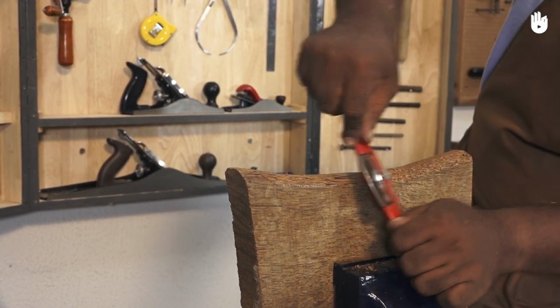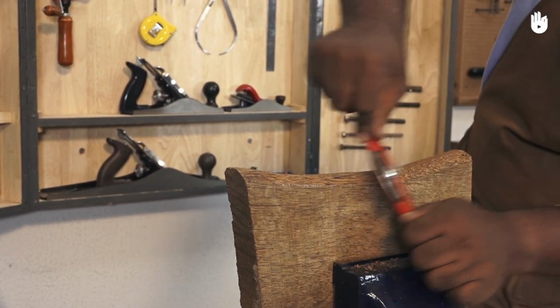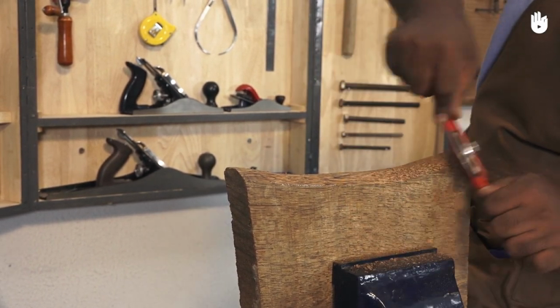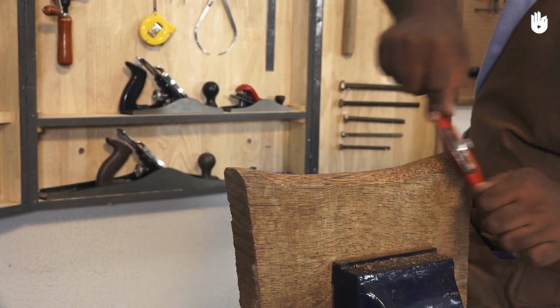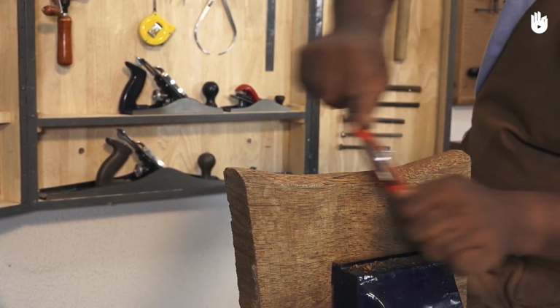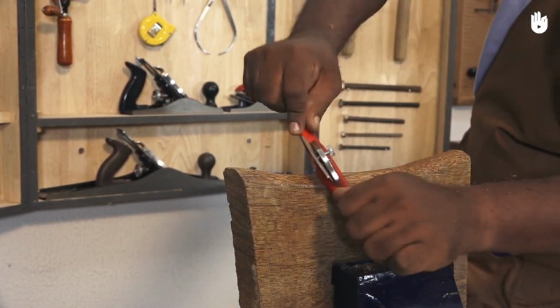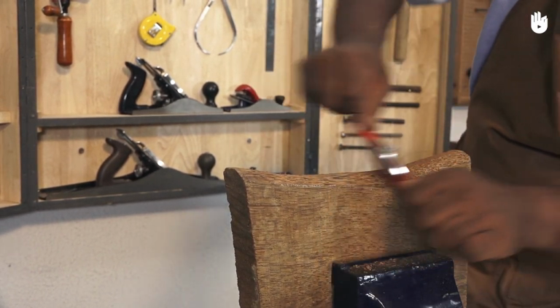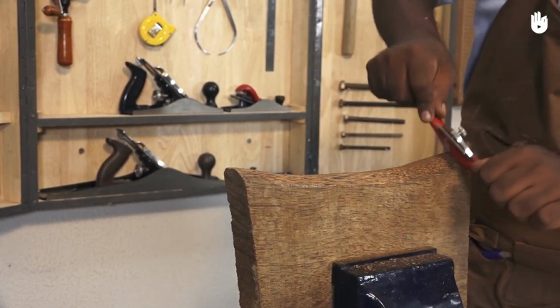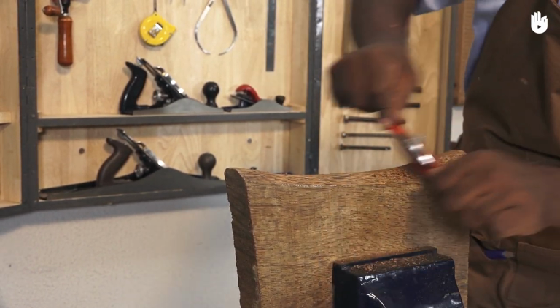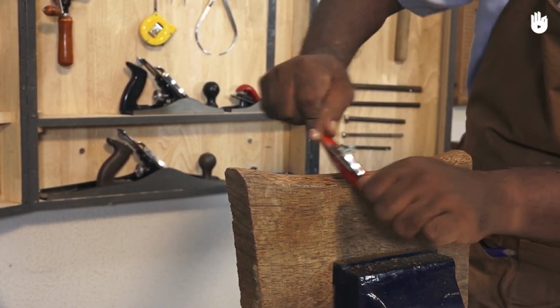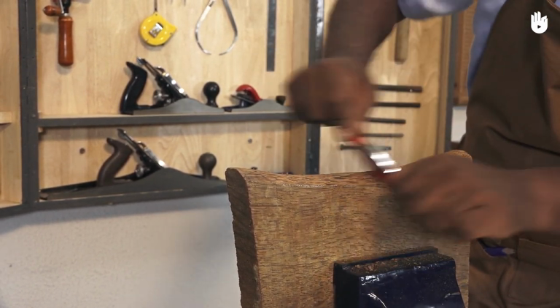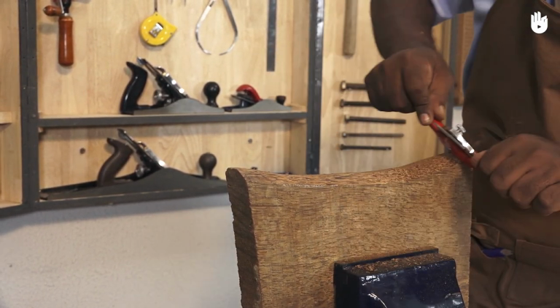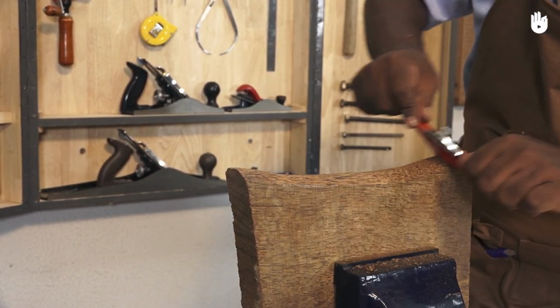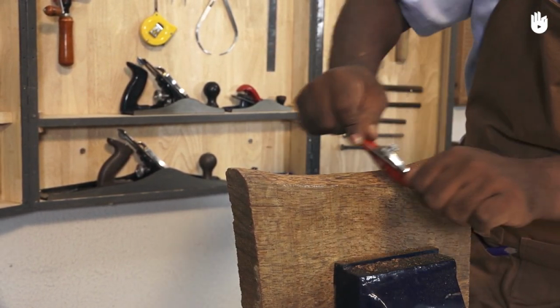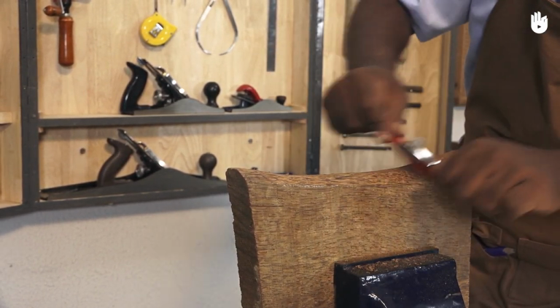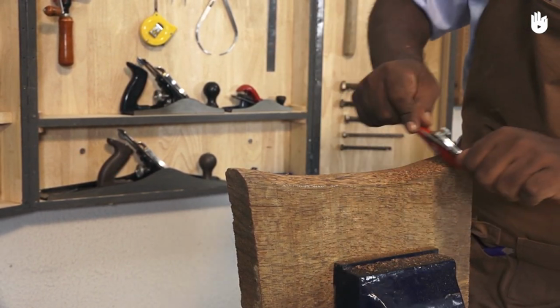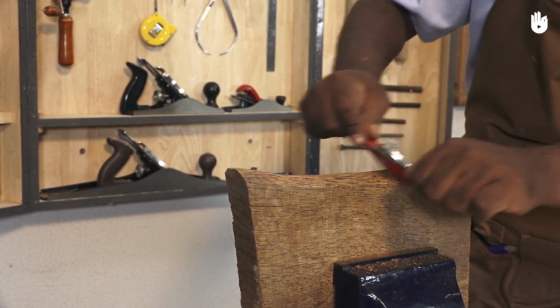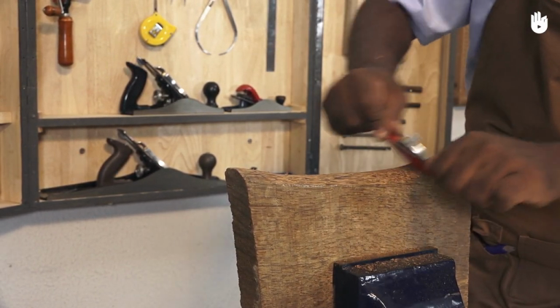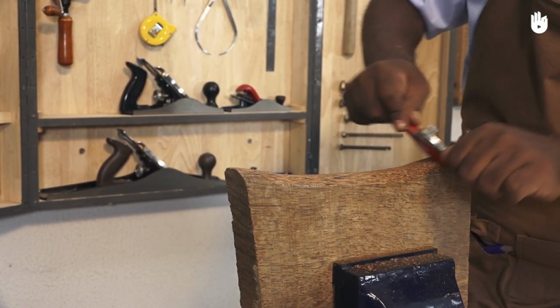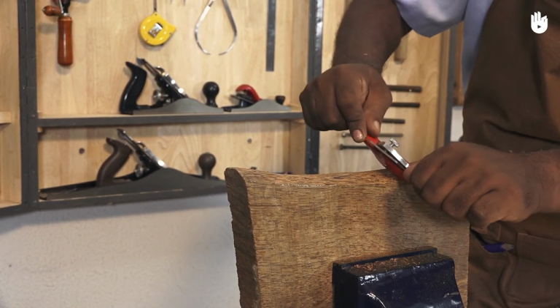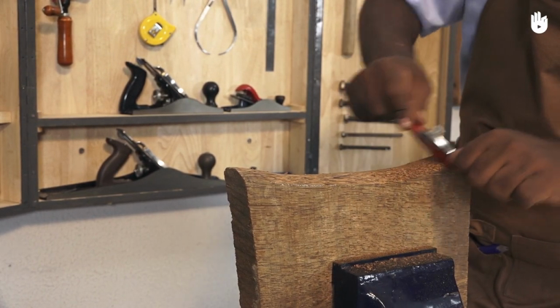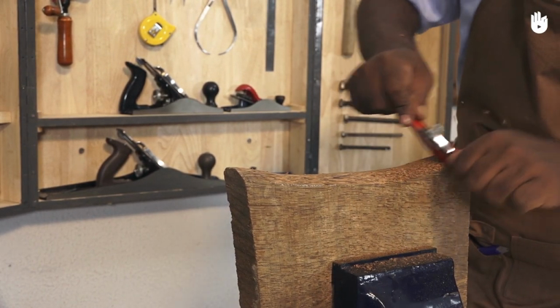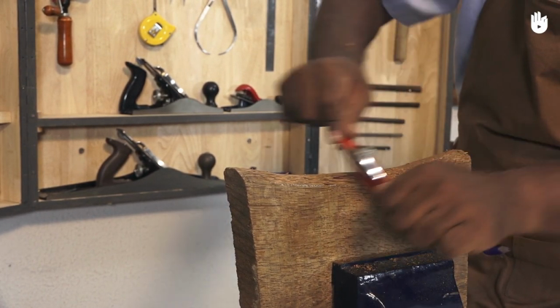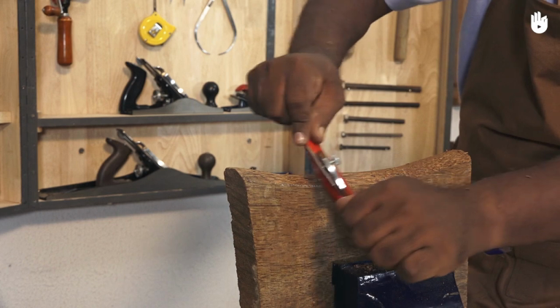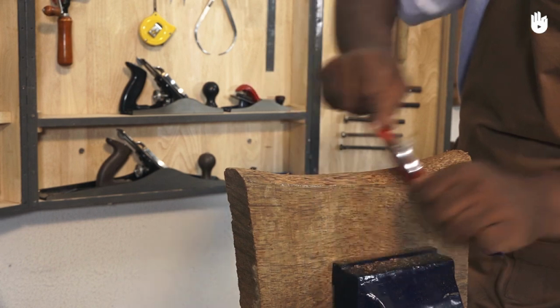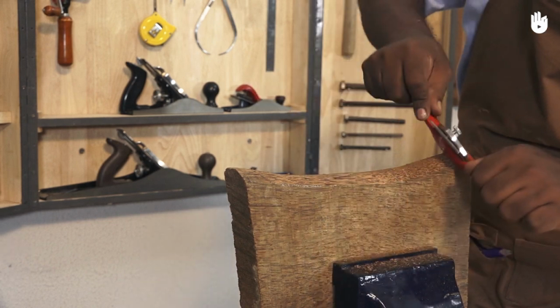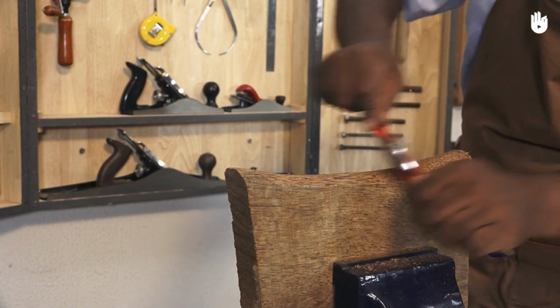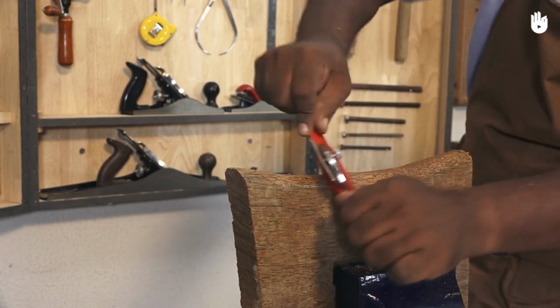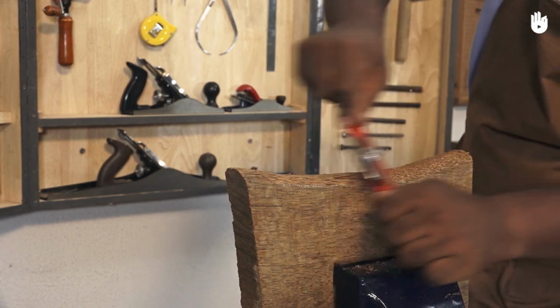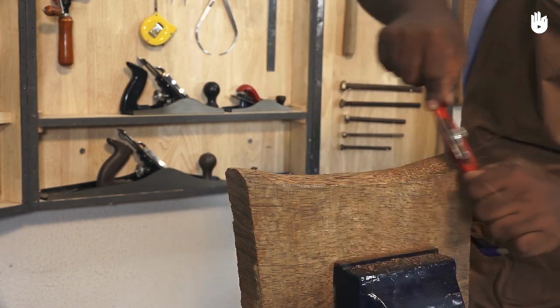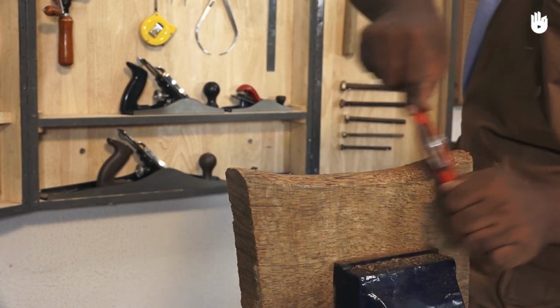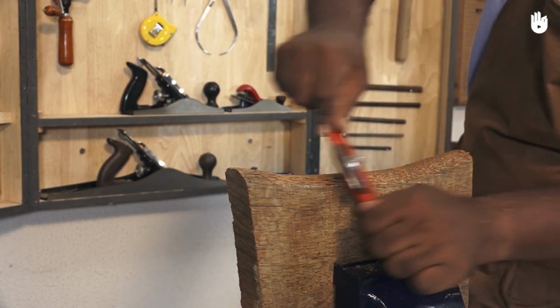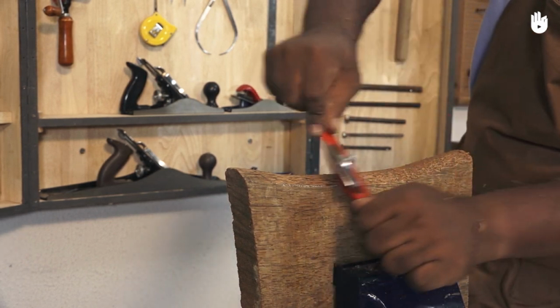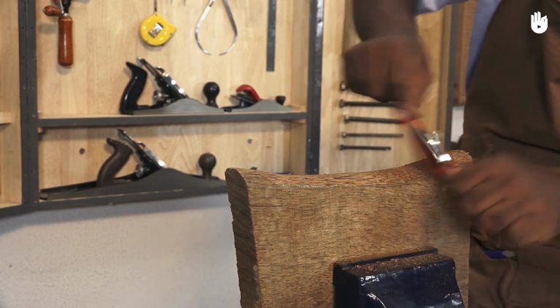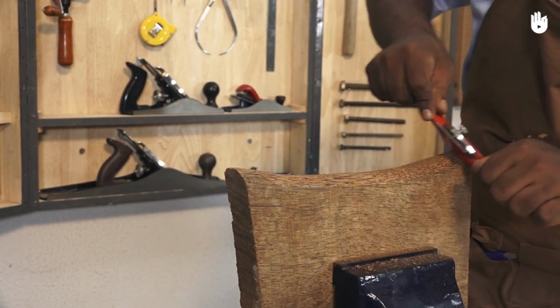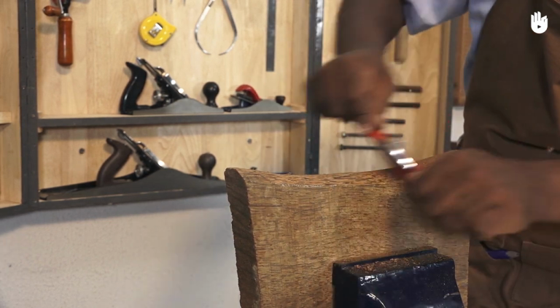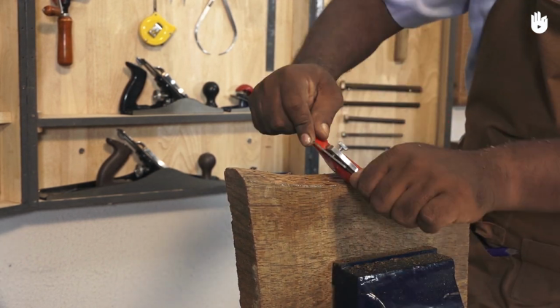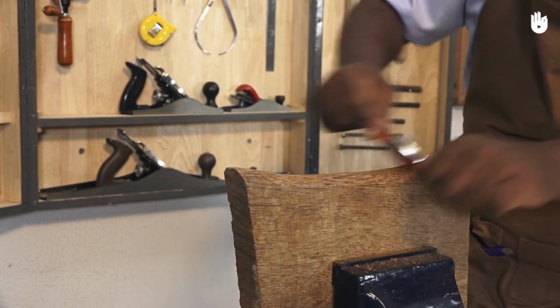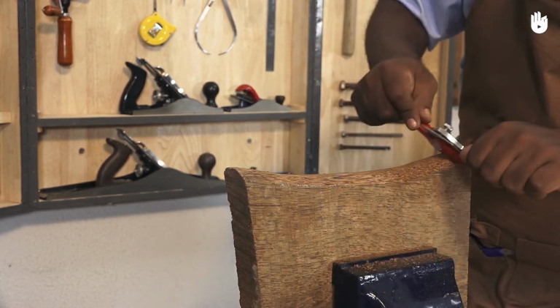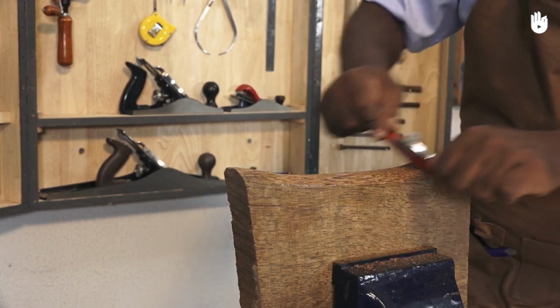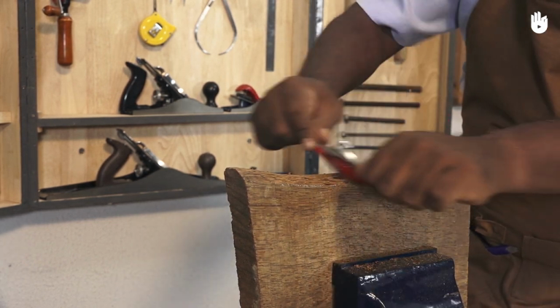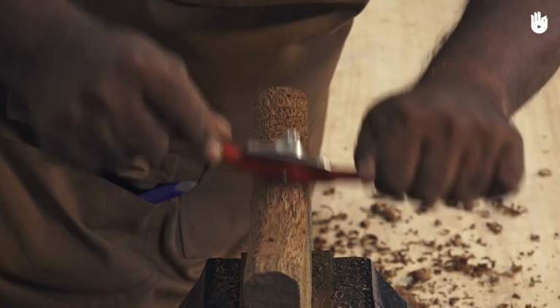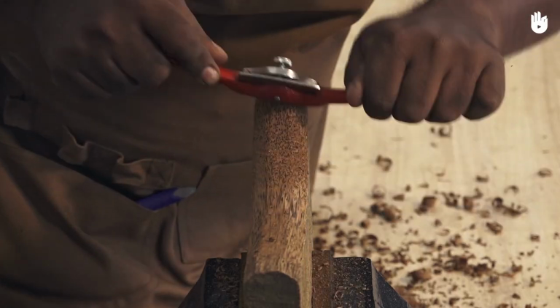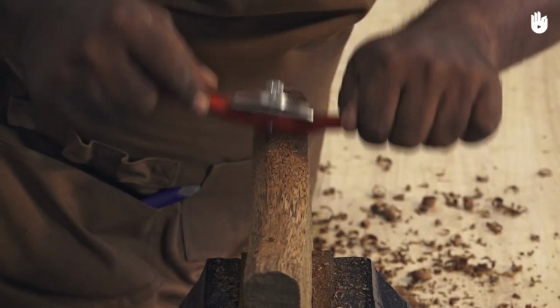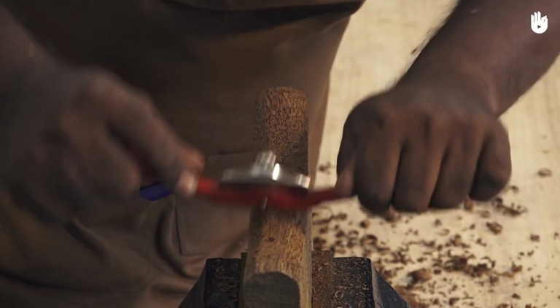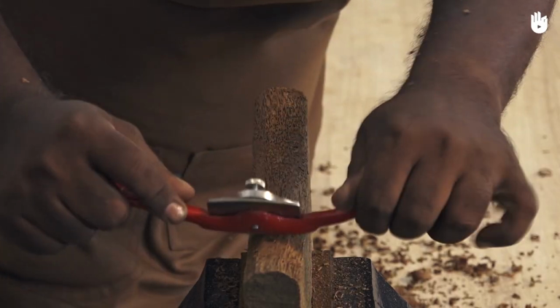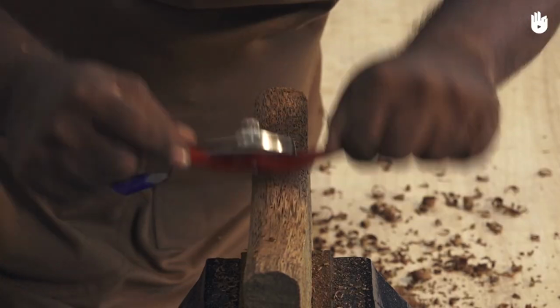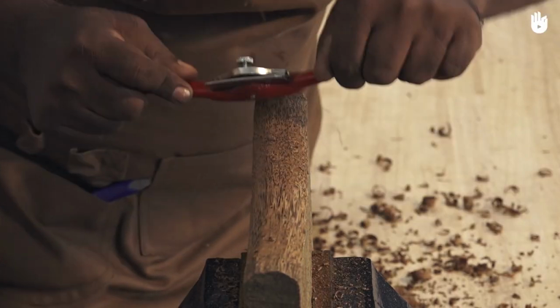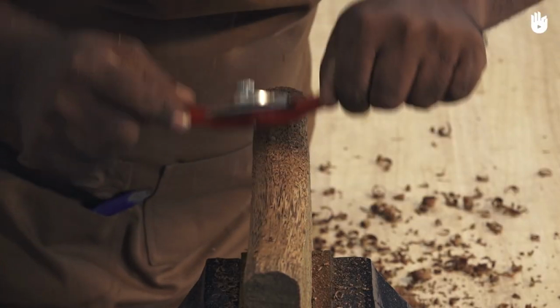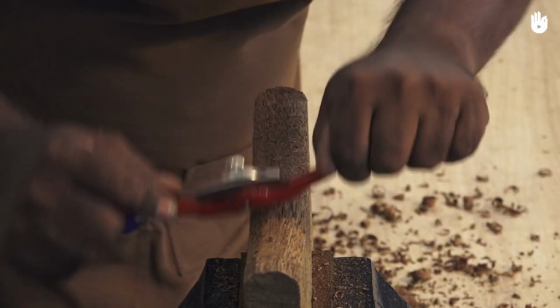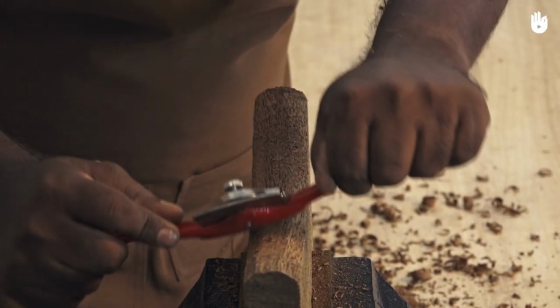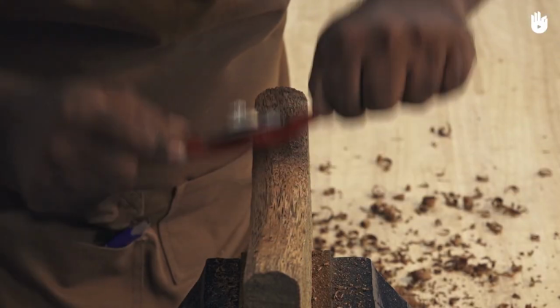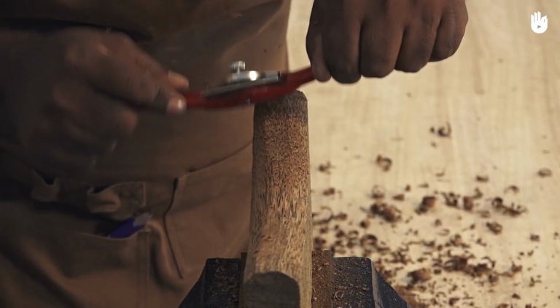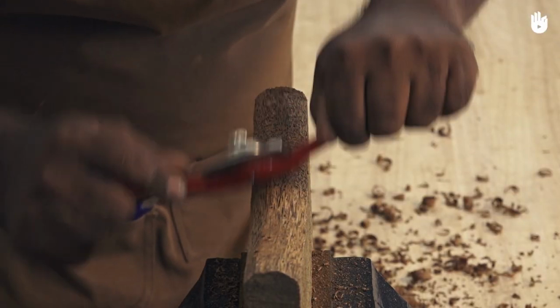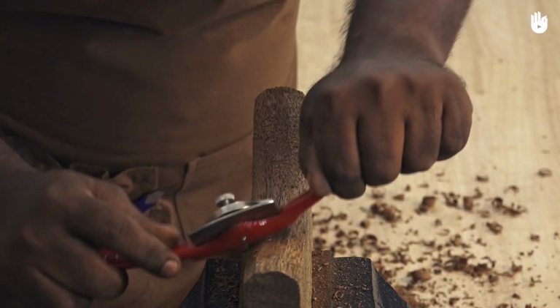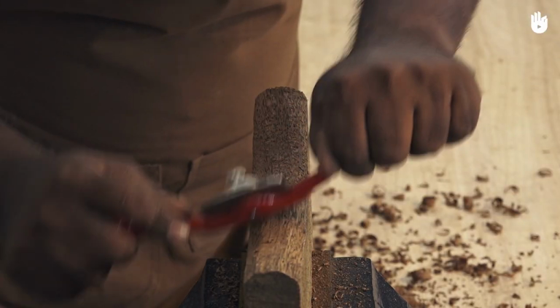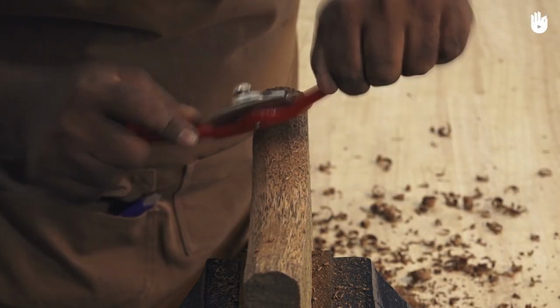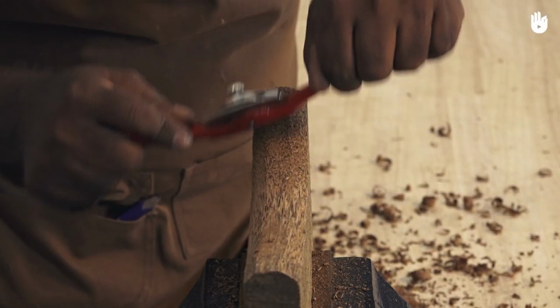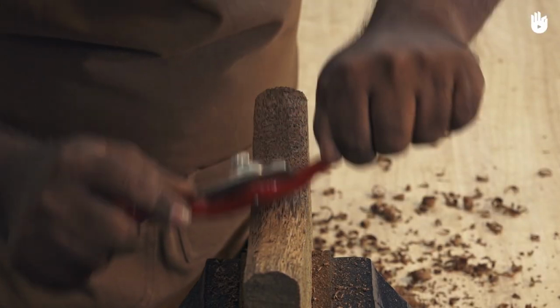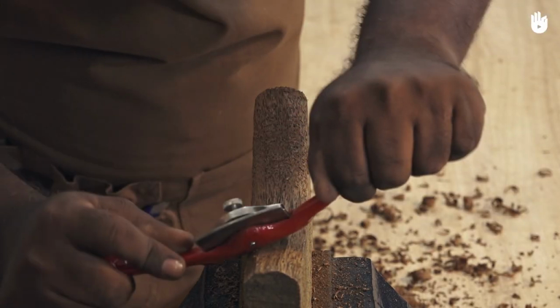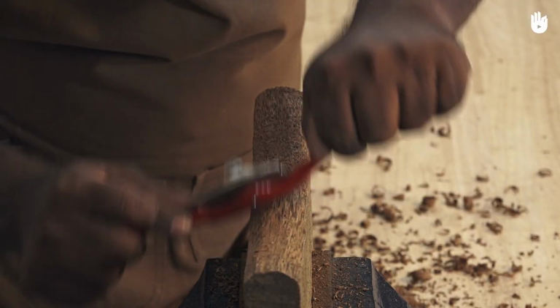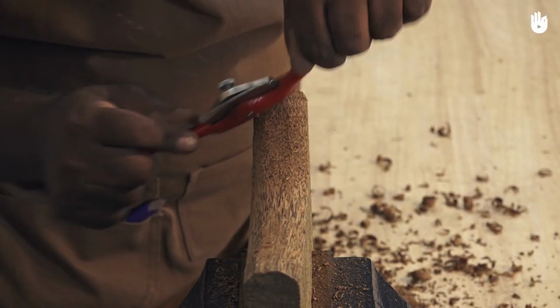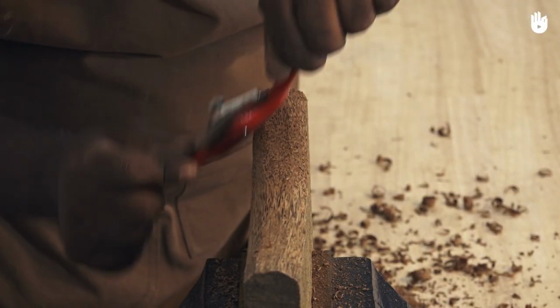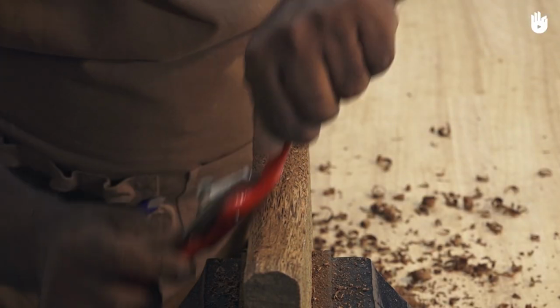To work a concave shape, shave down into the valley from both sides and lift up as you reach the bottom of the cut.